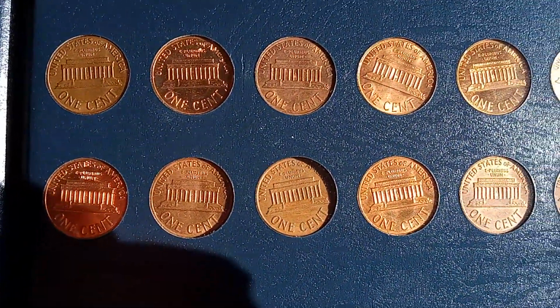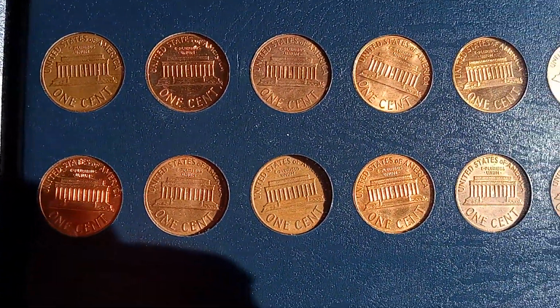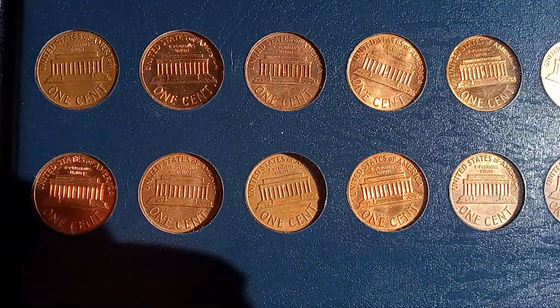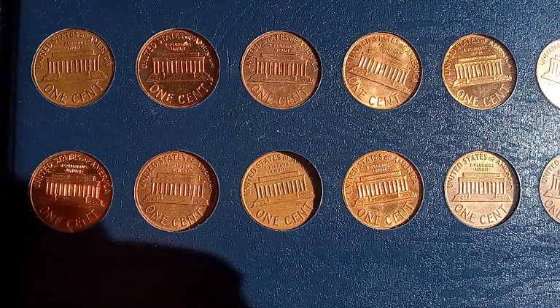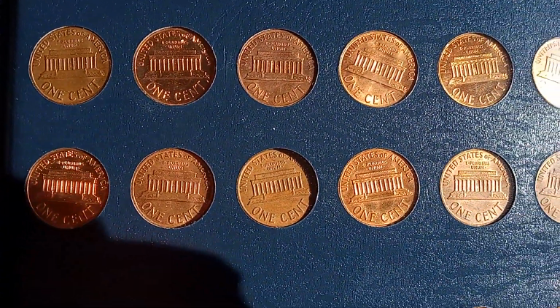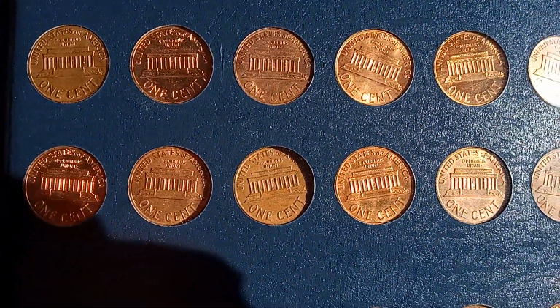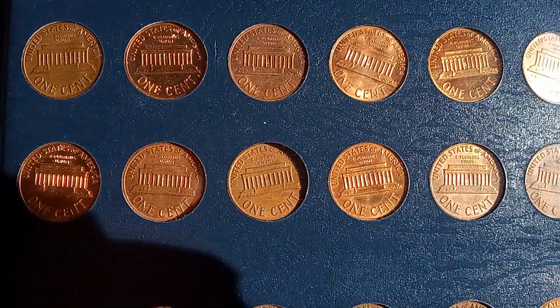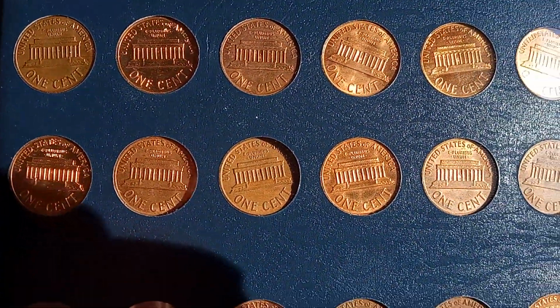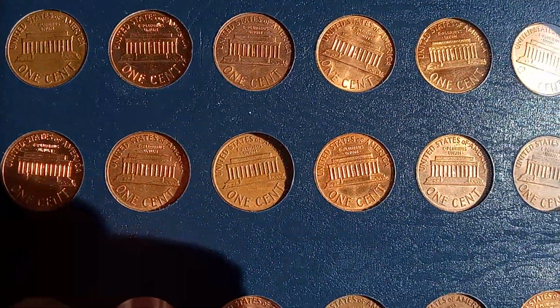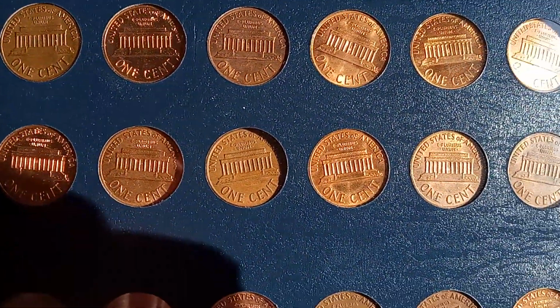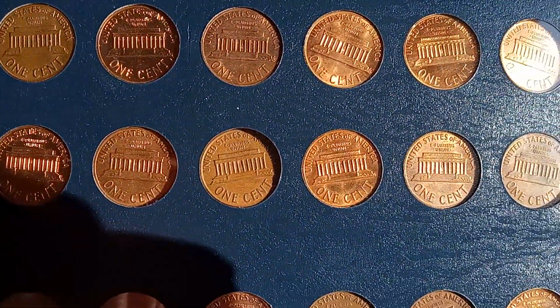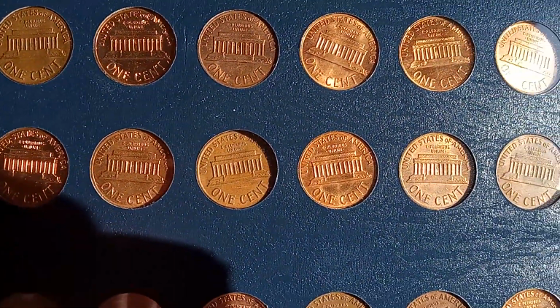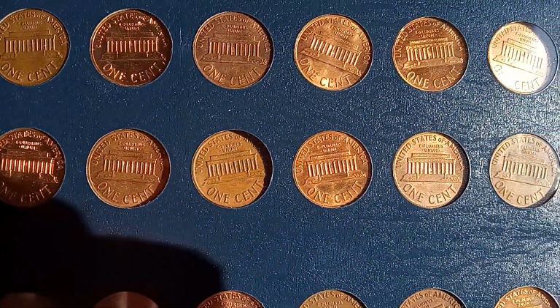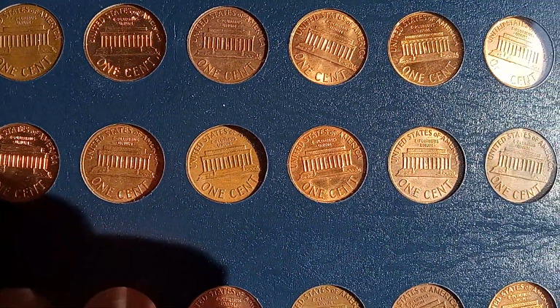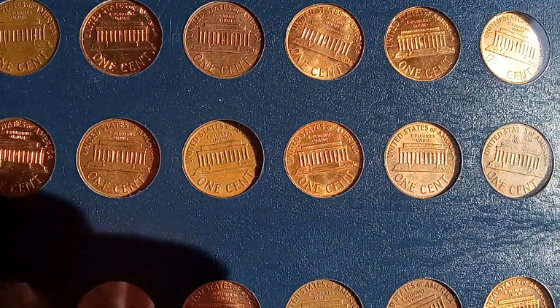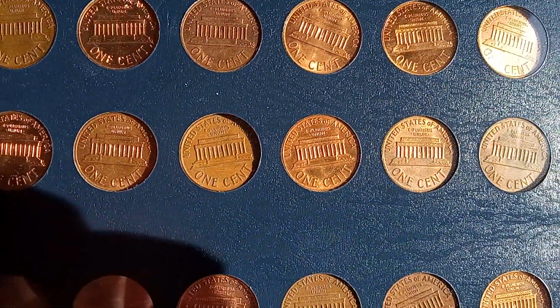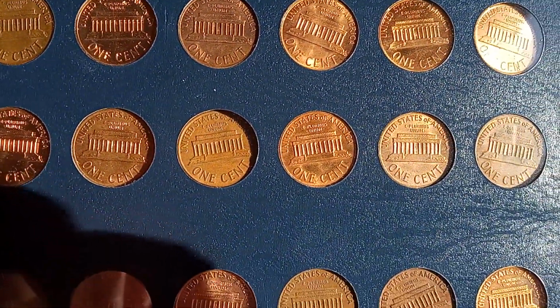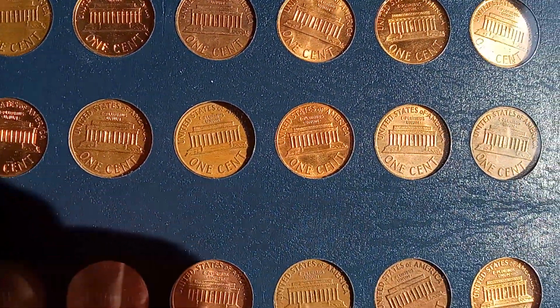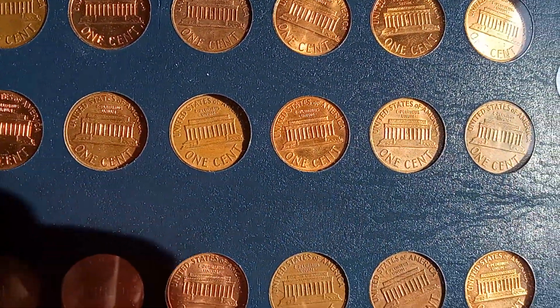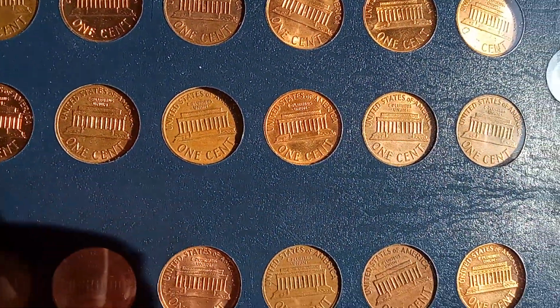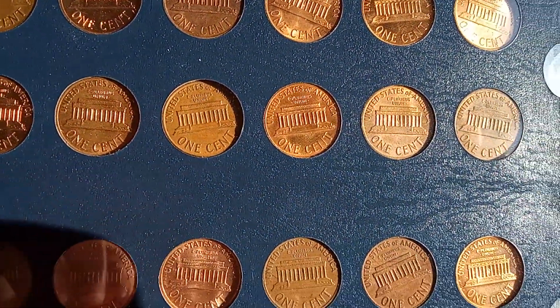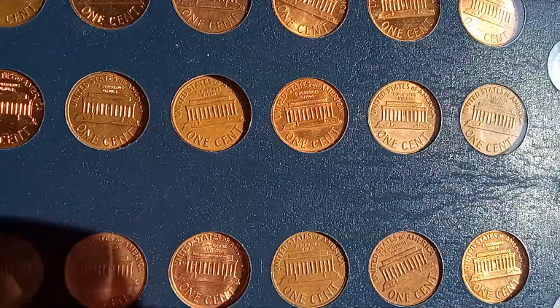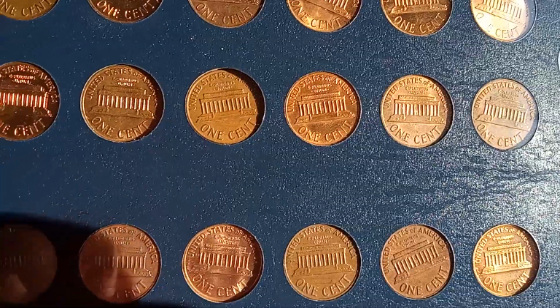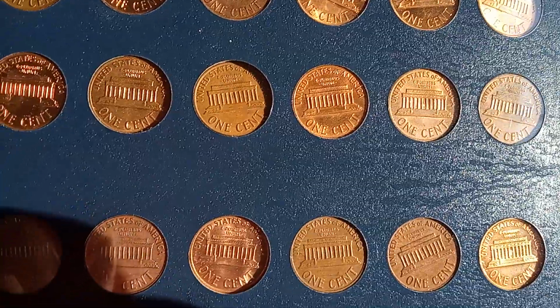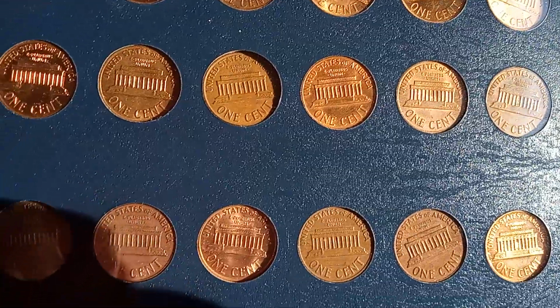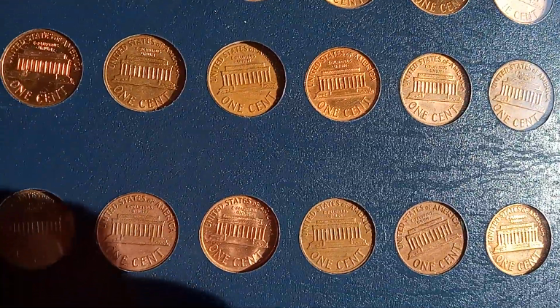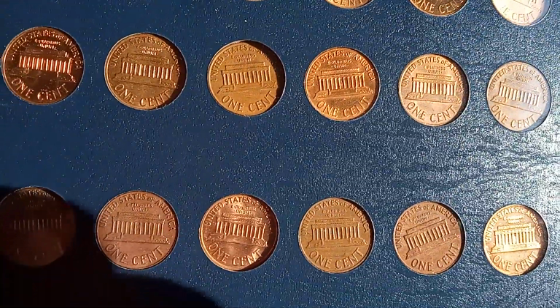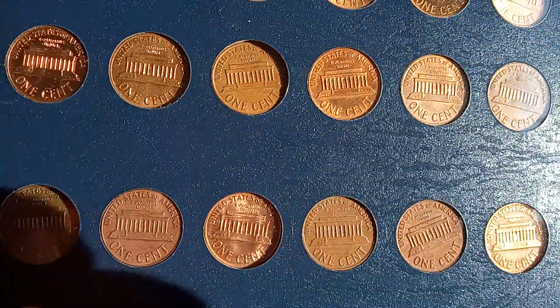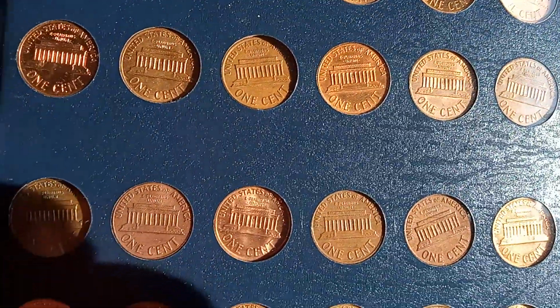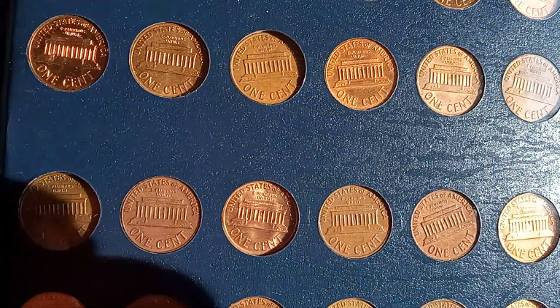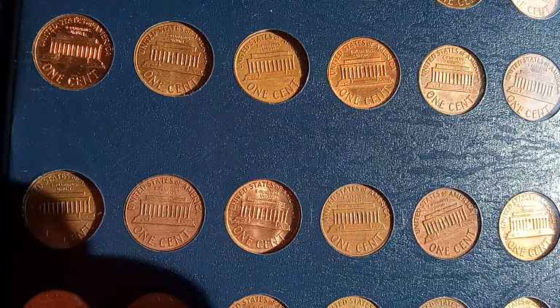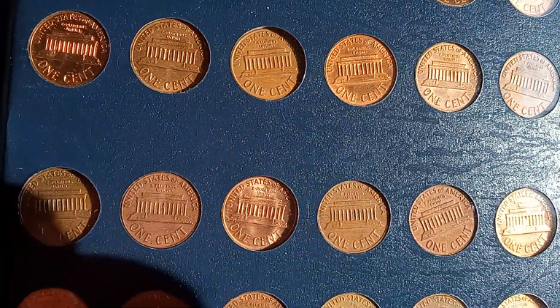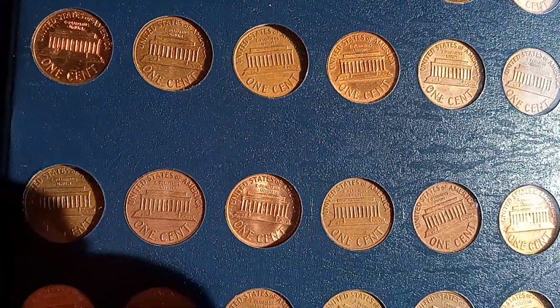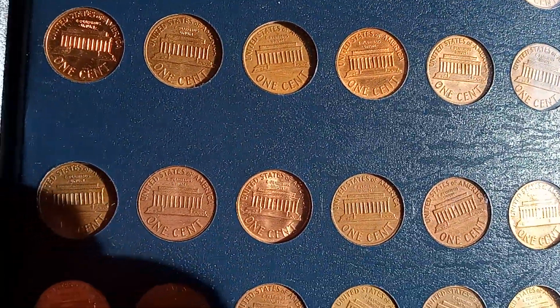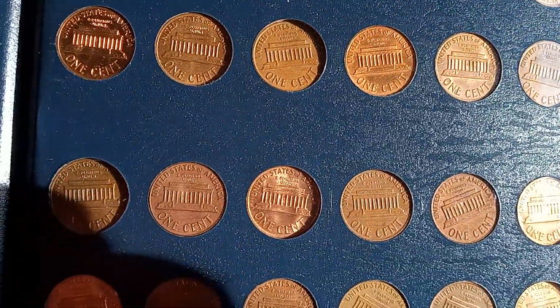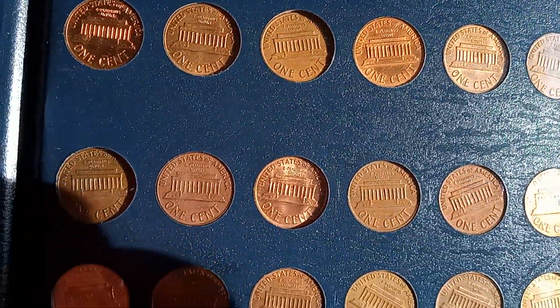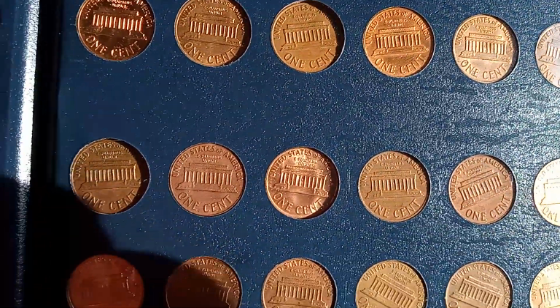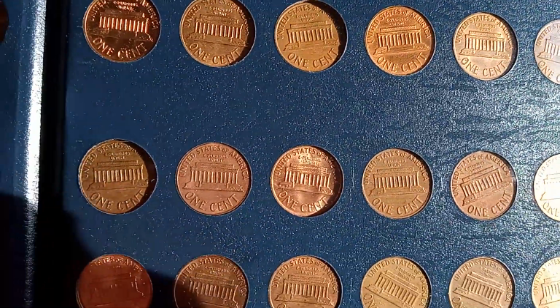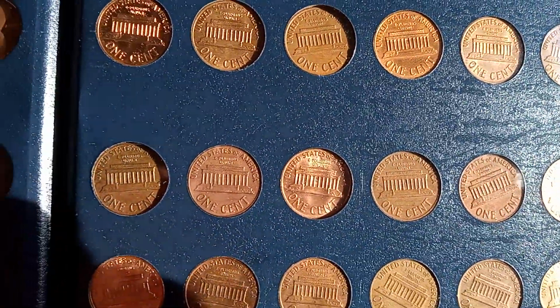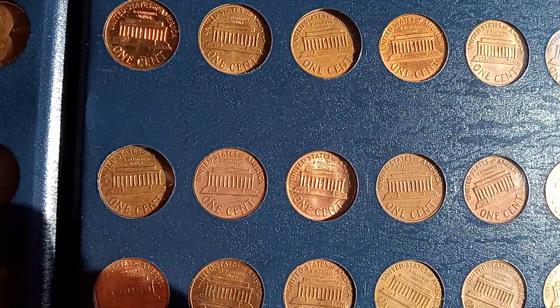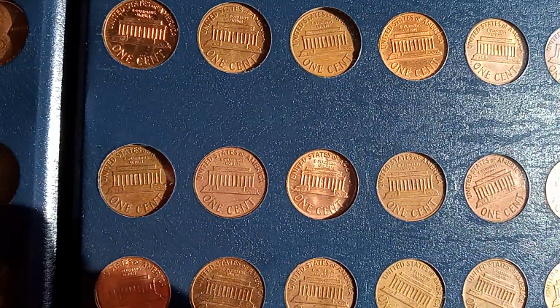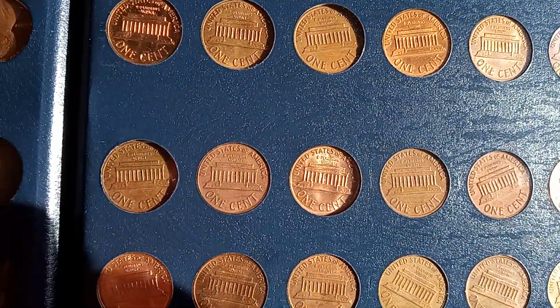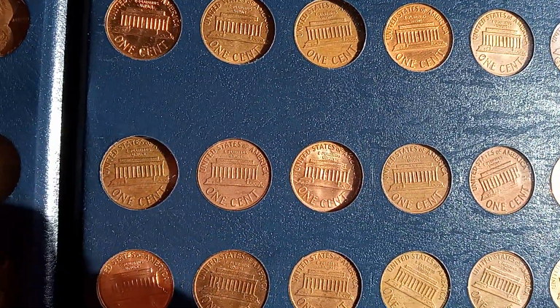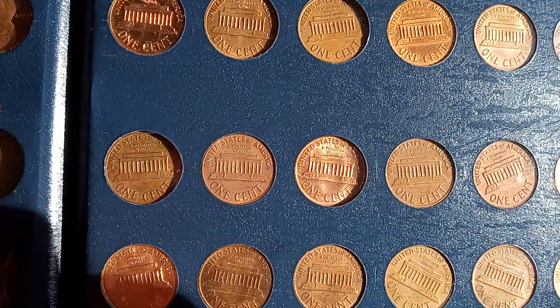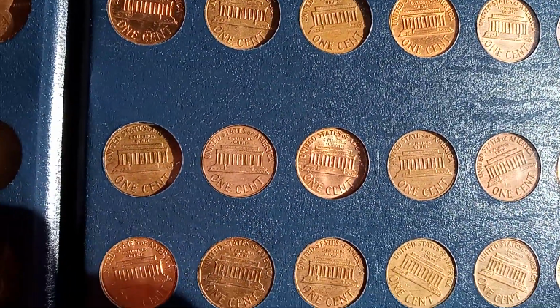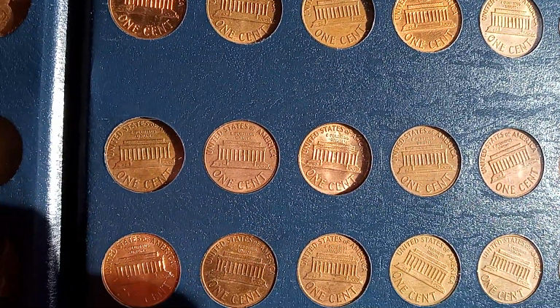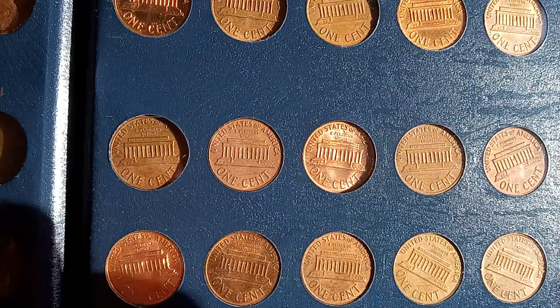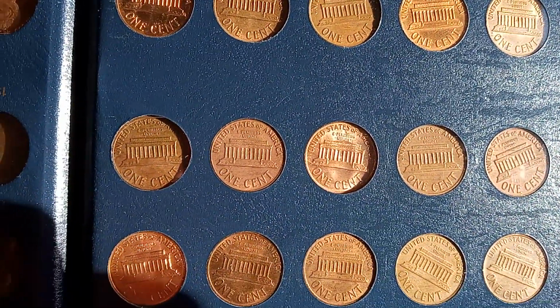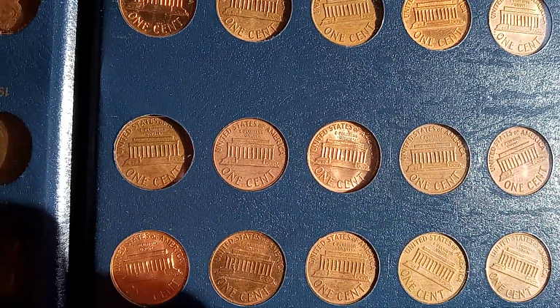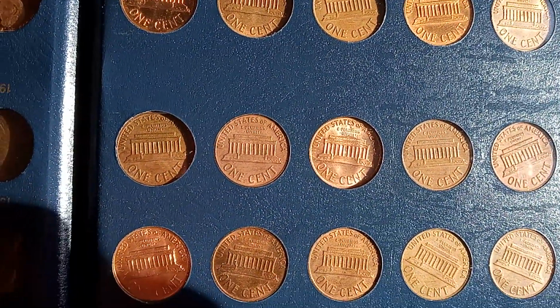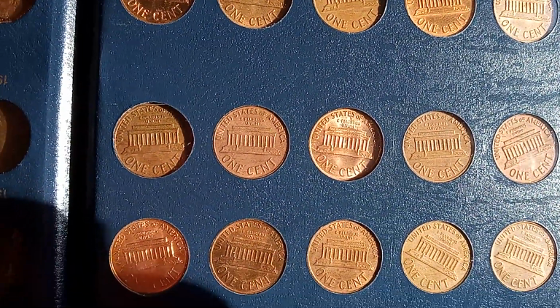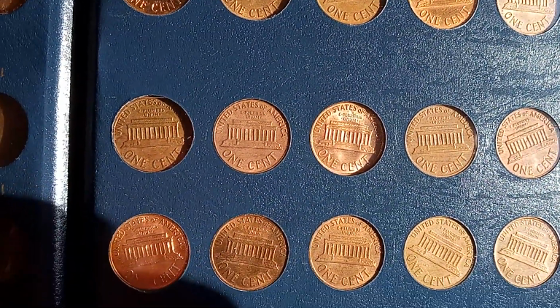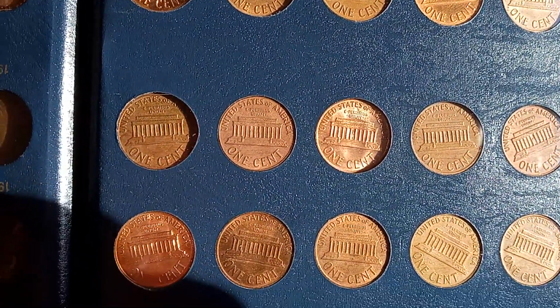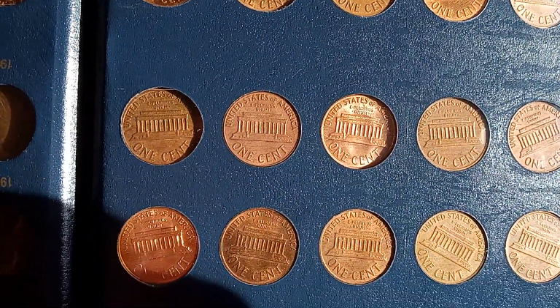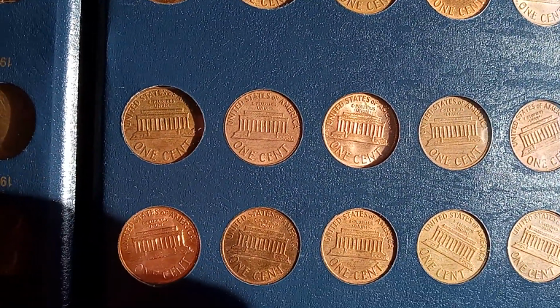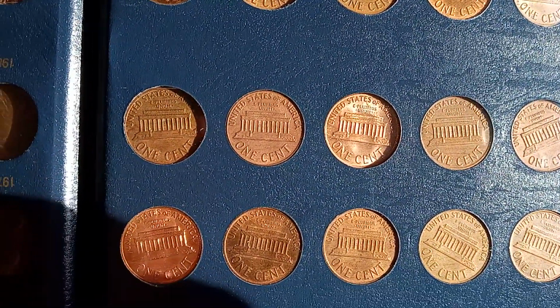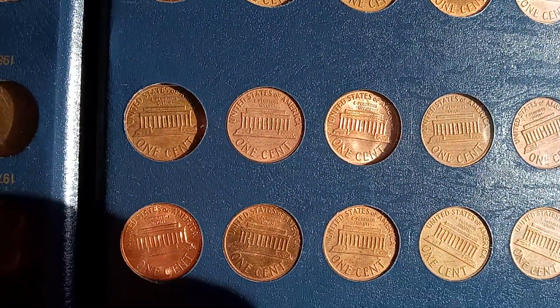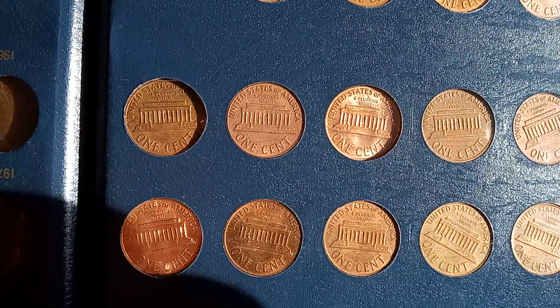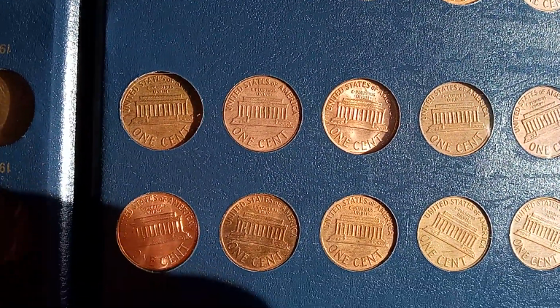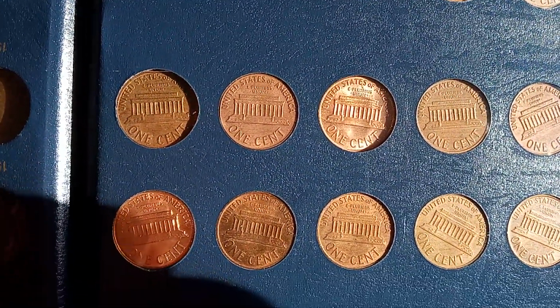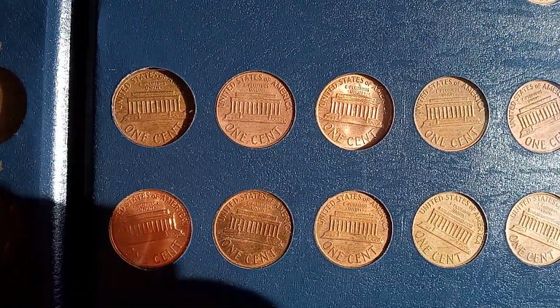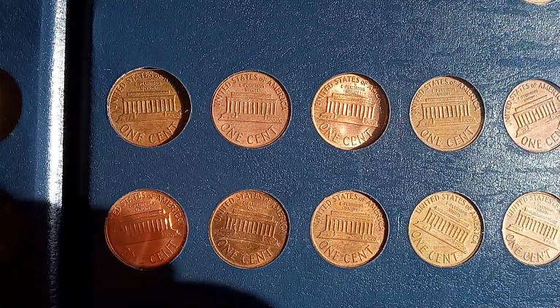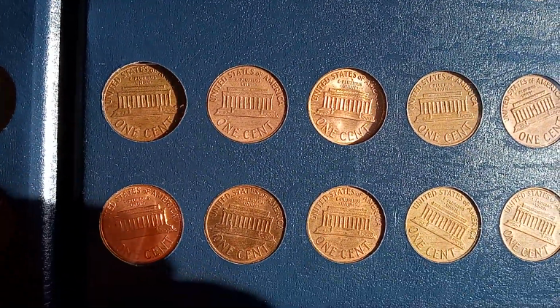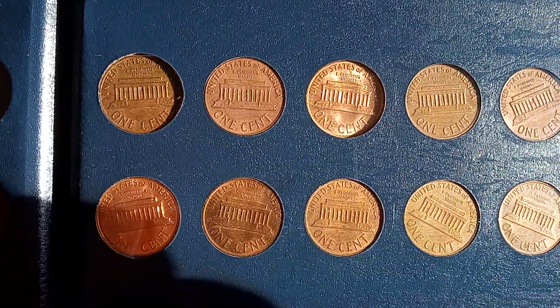Now we're in the memorial, as you can tell. Once we hit 1959, we're in the memorial.